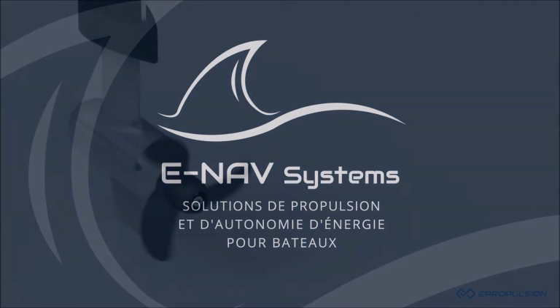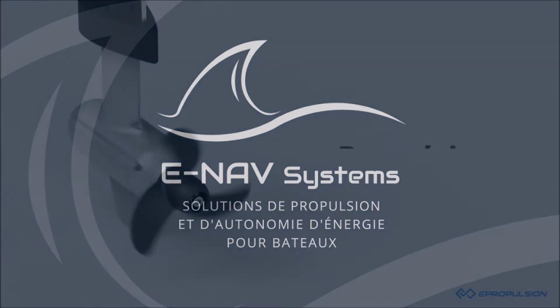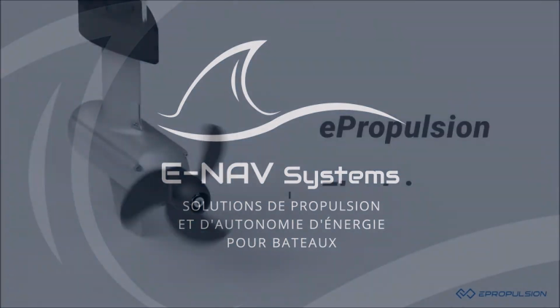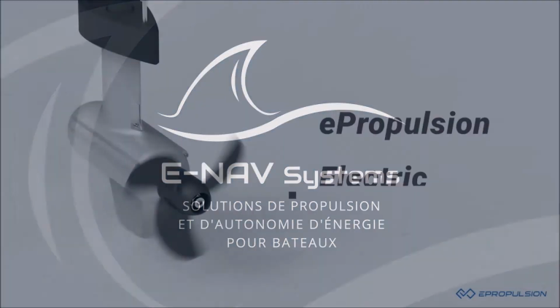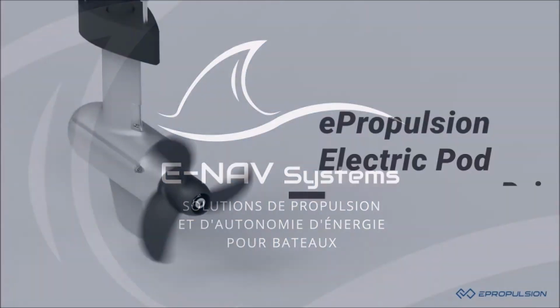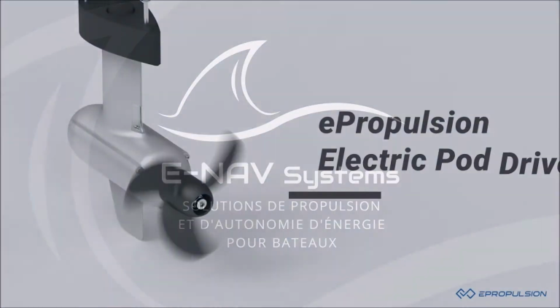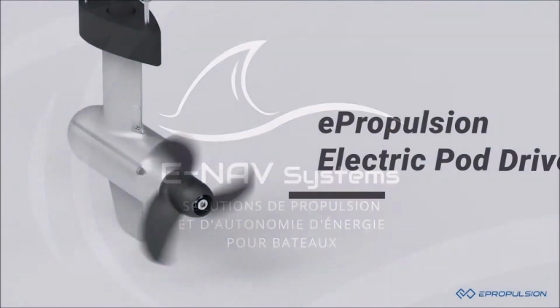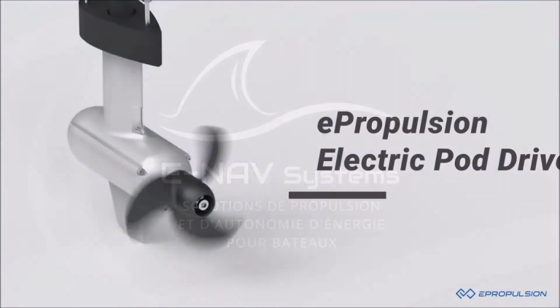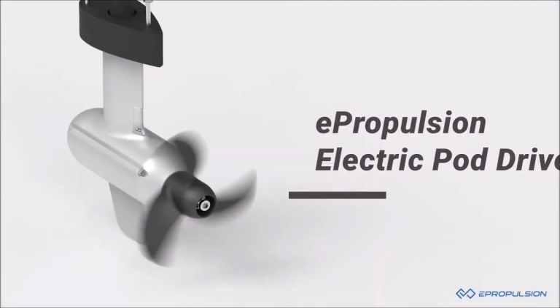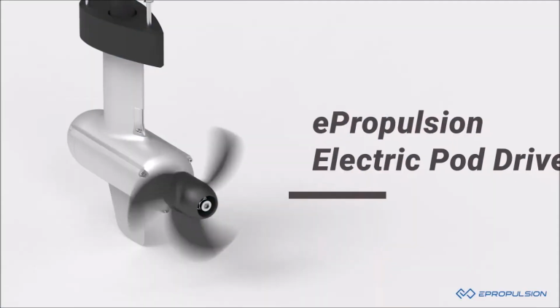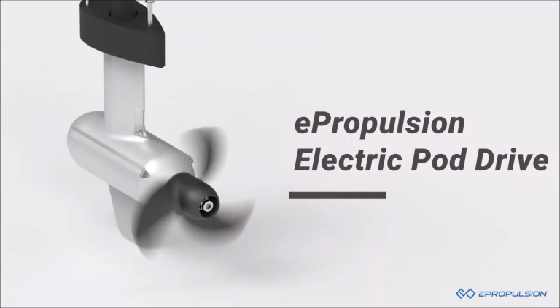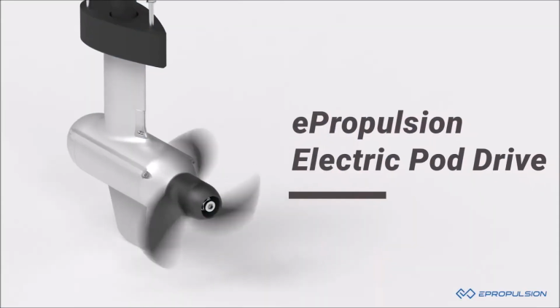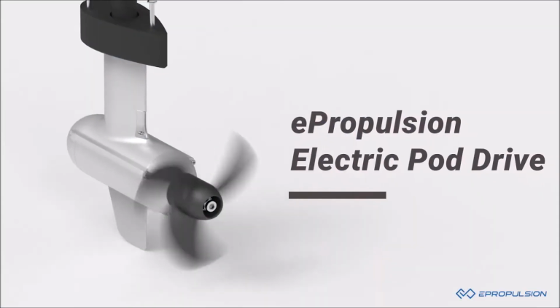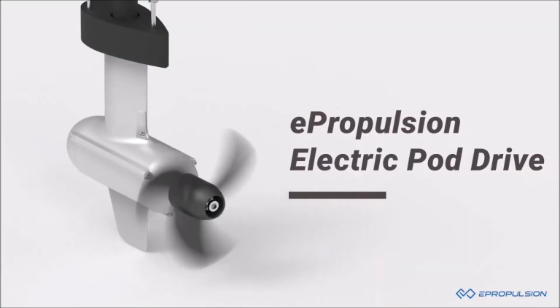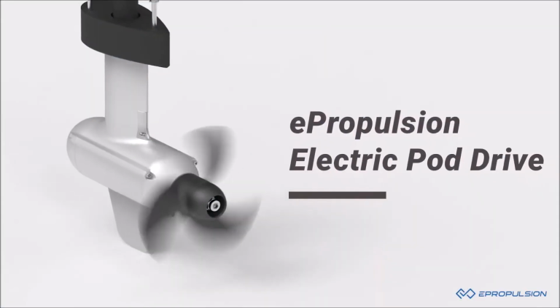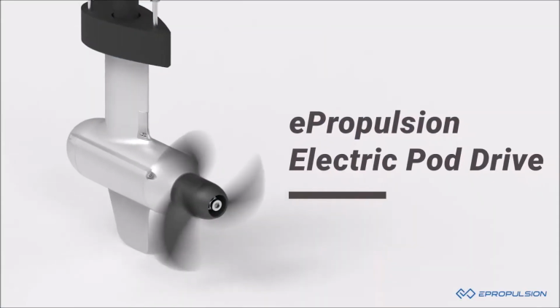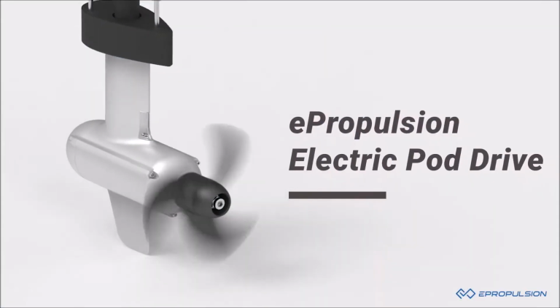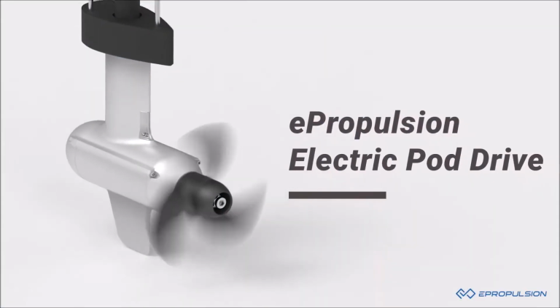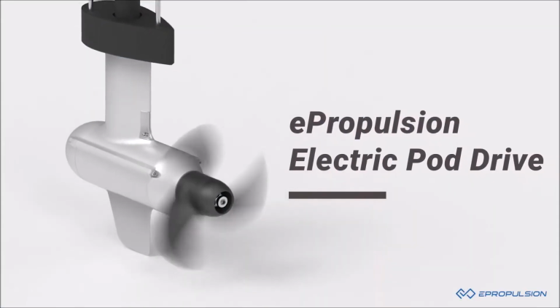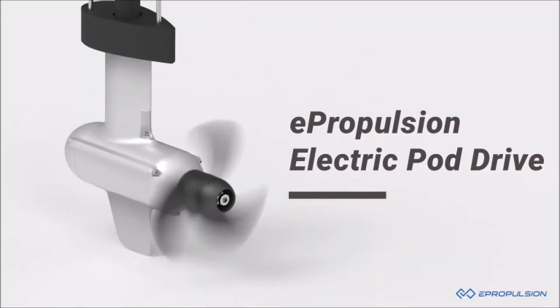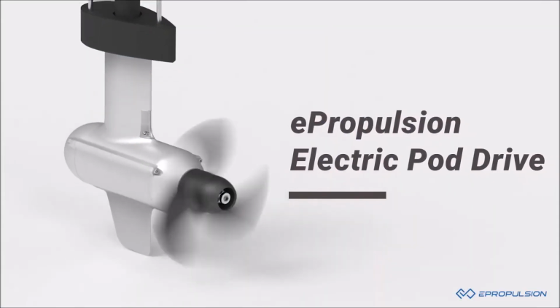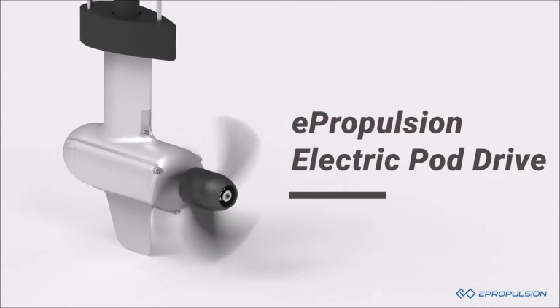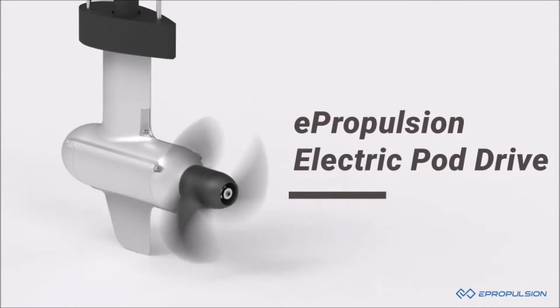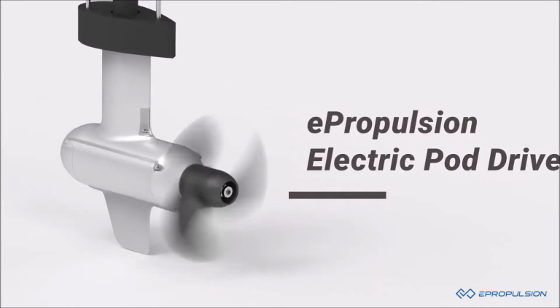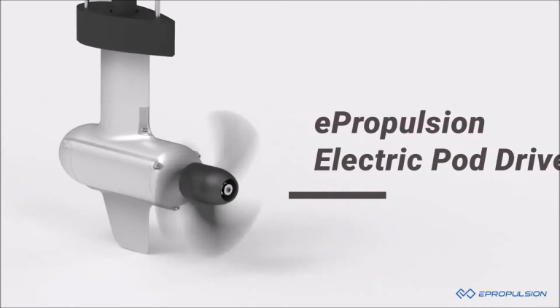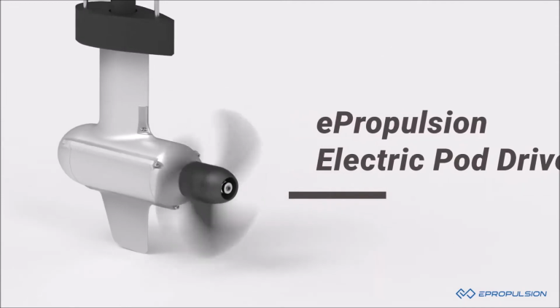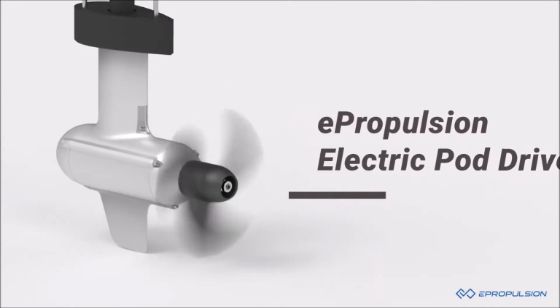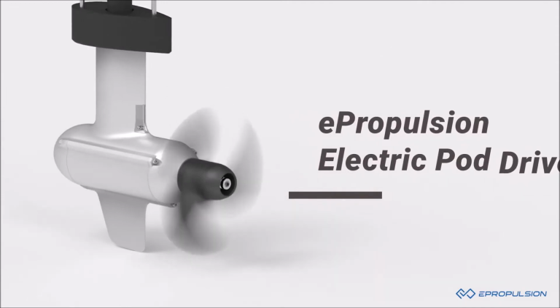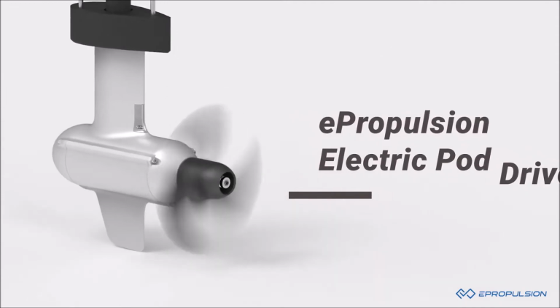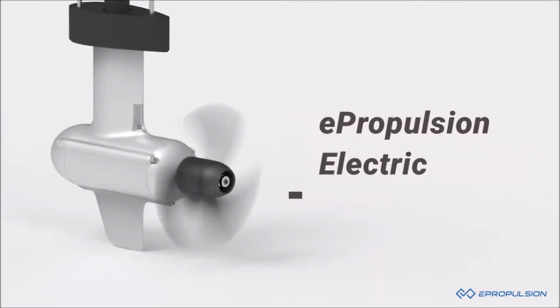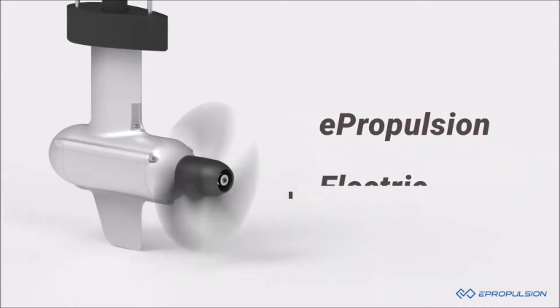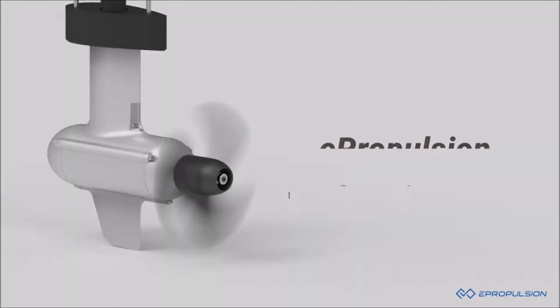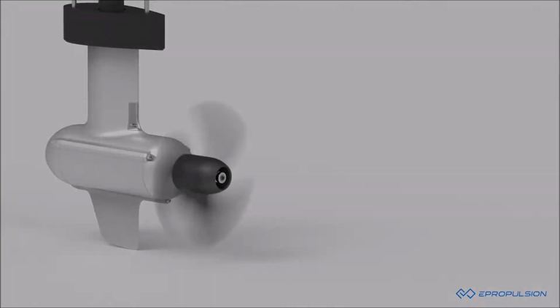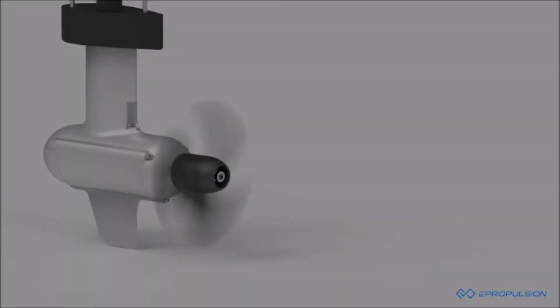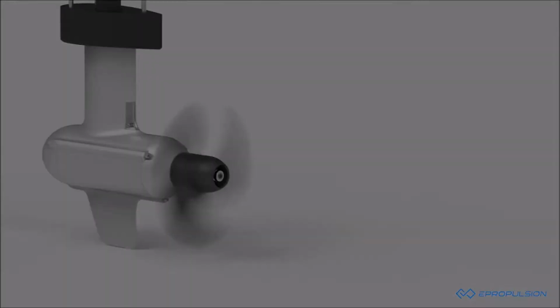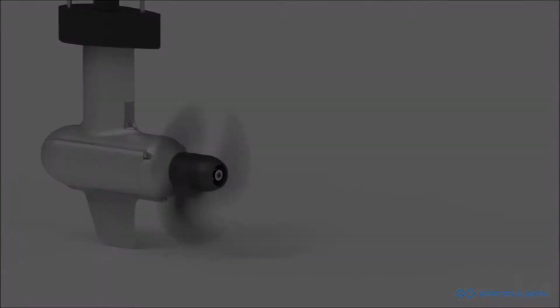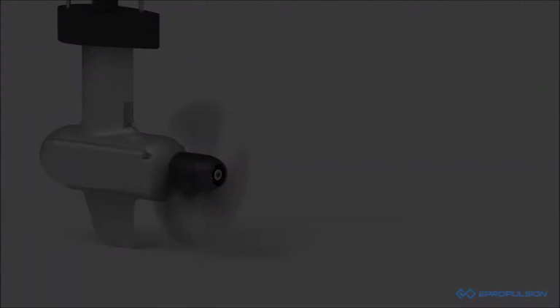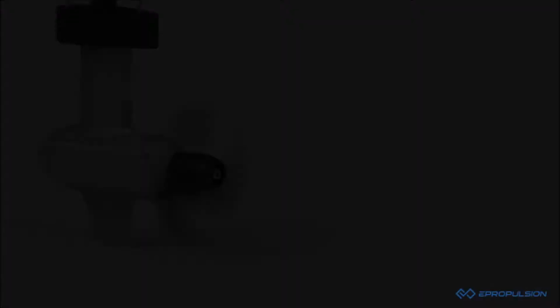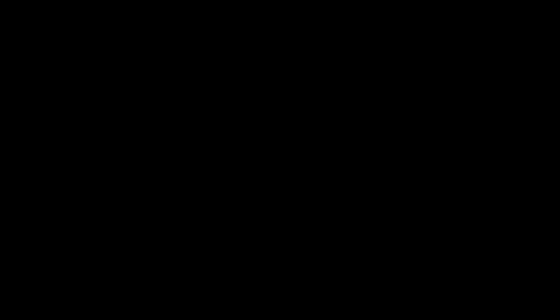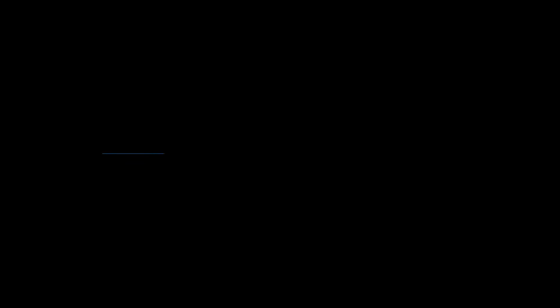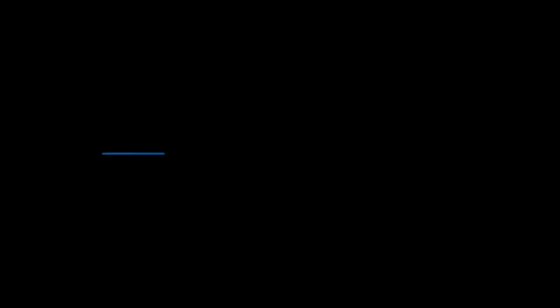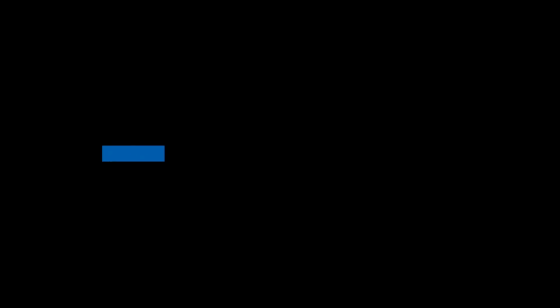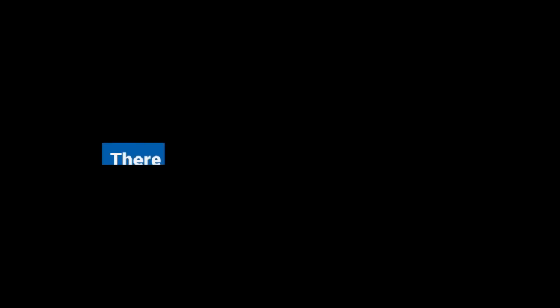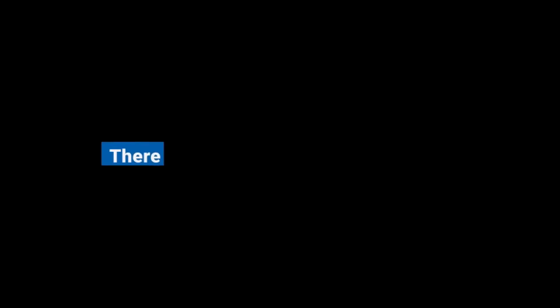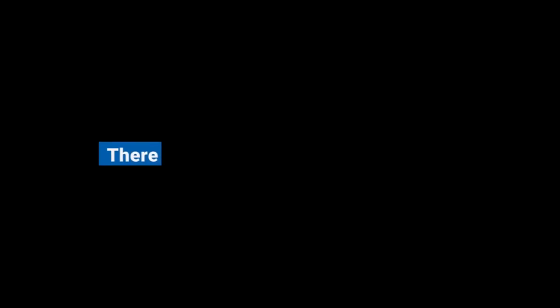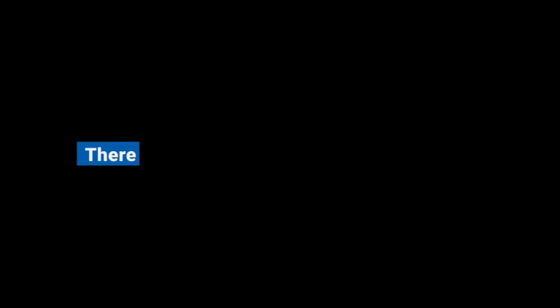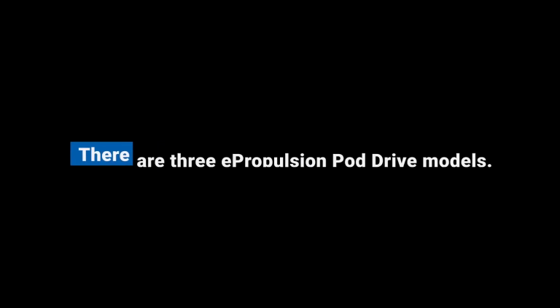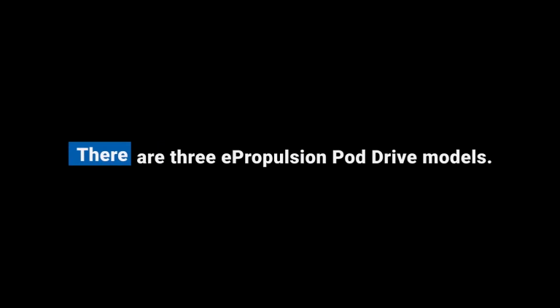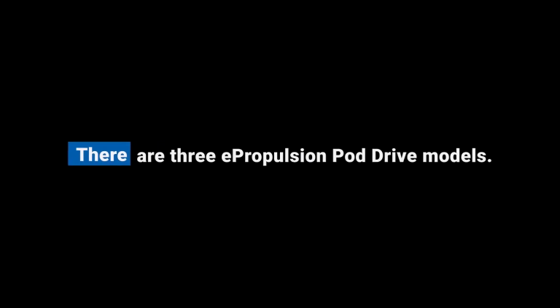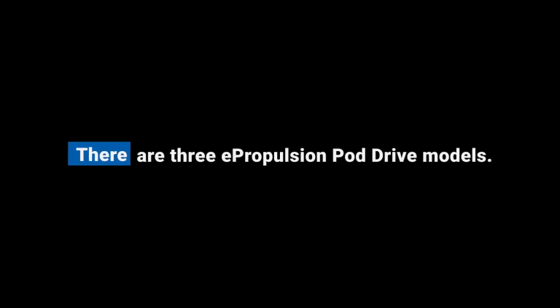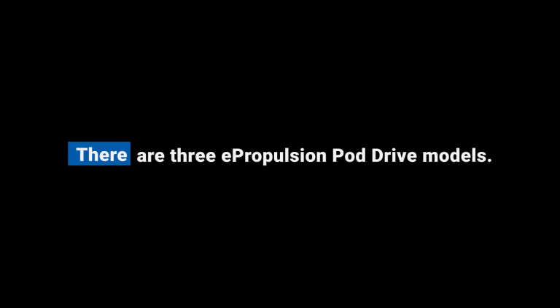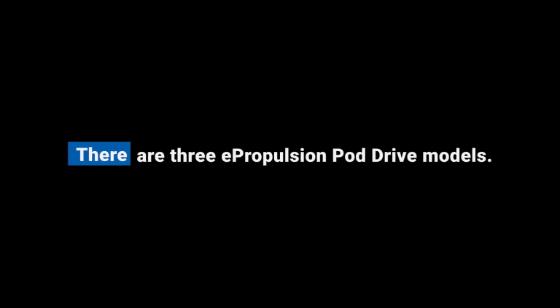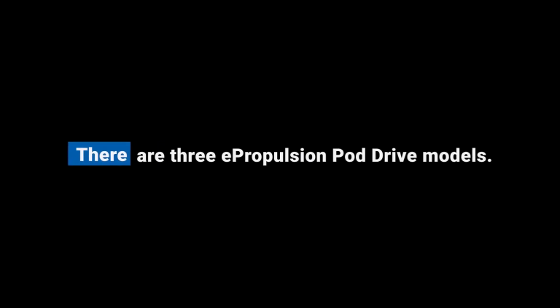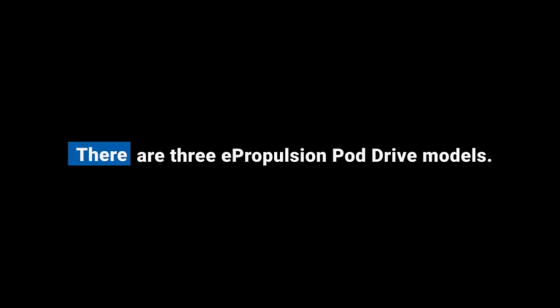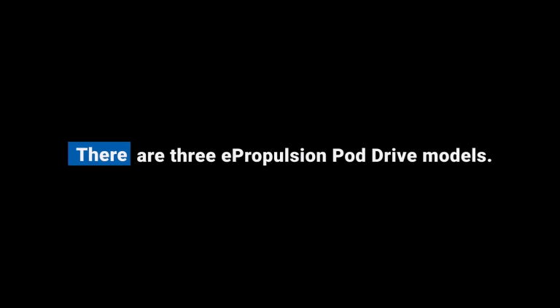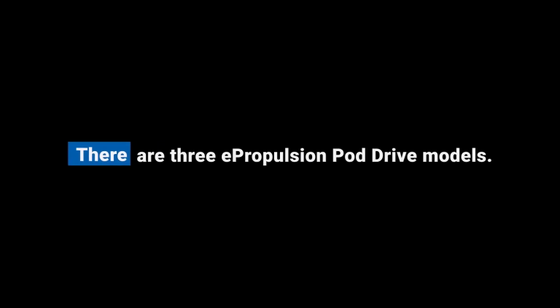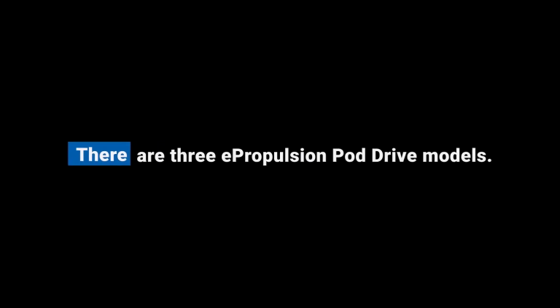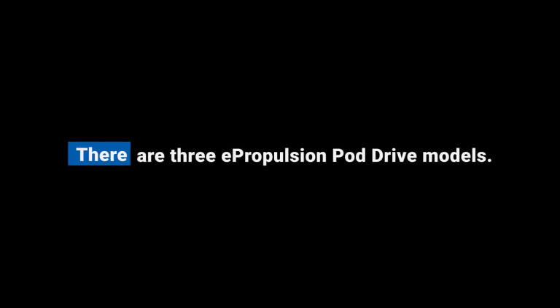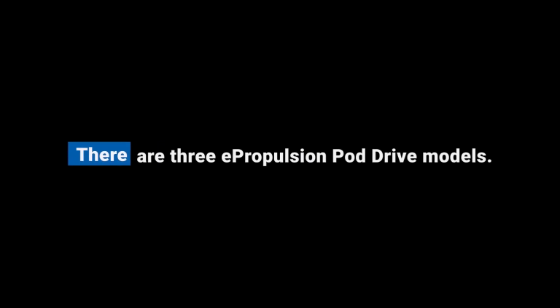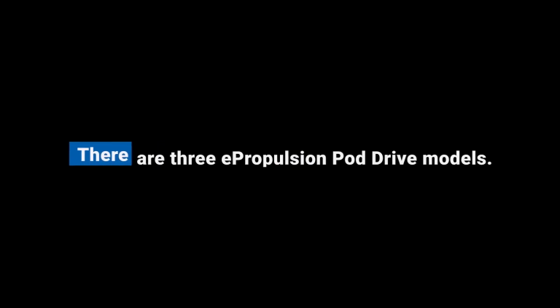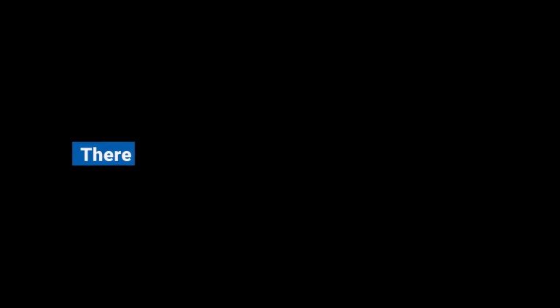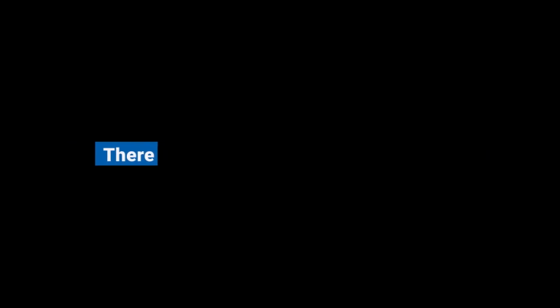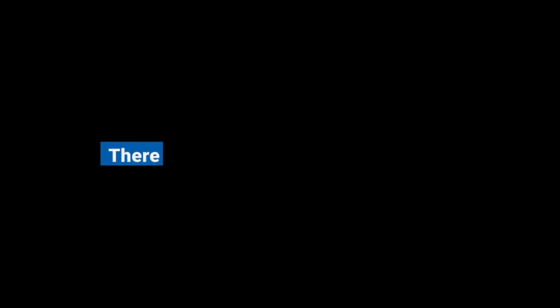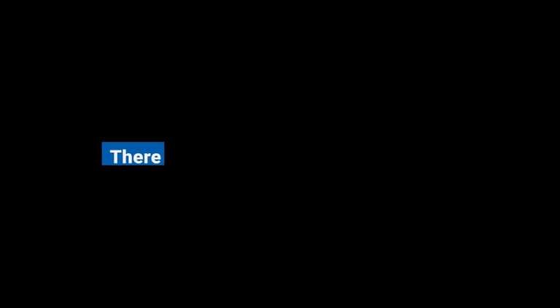Introducing ePropulsion PodDrive electric boat motors. There are three ePropulsion PodDrive models.